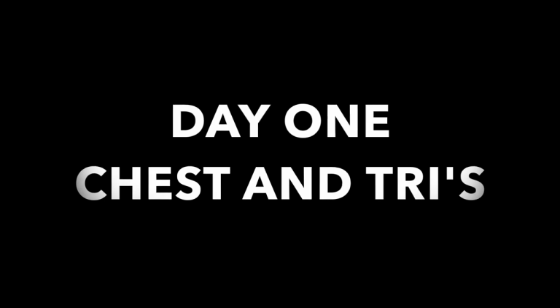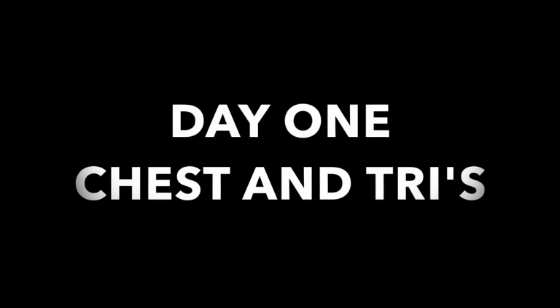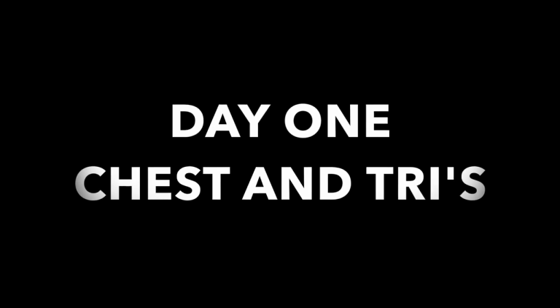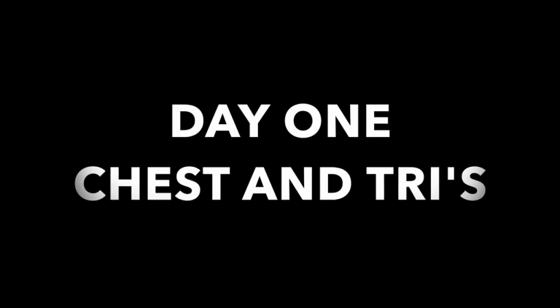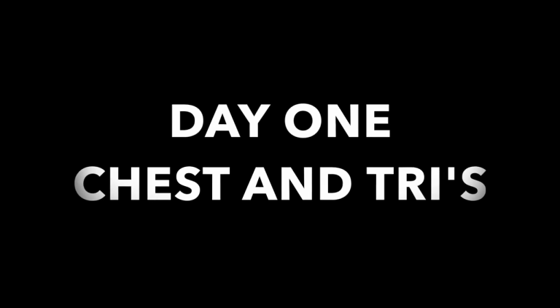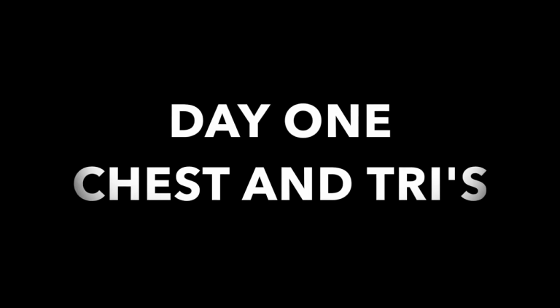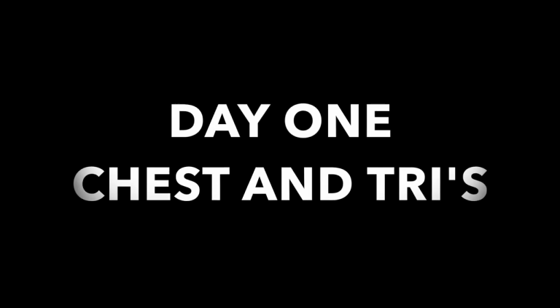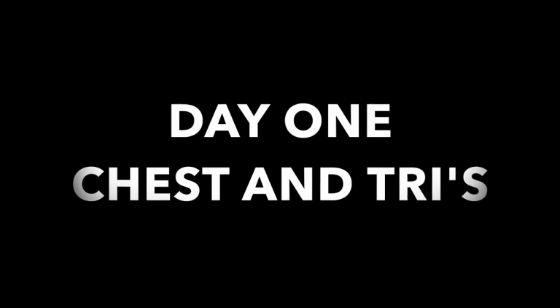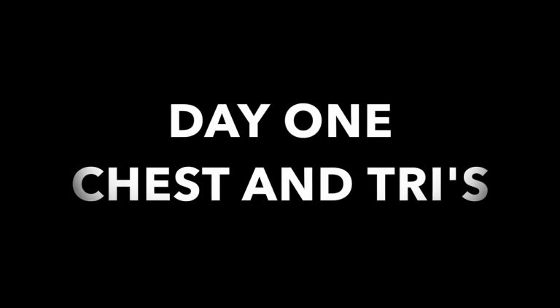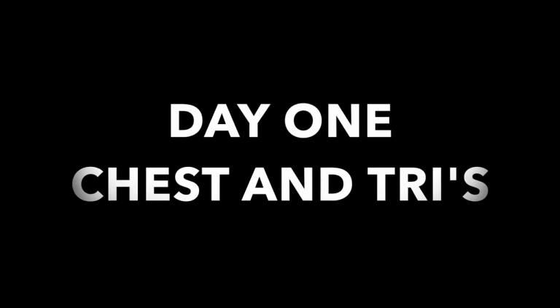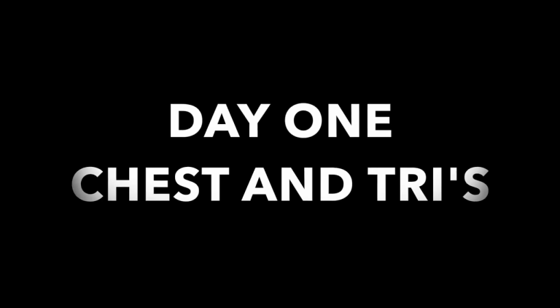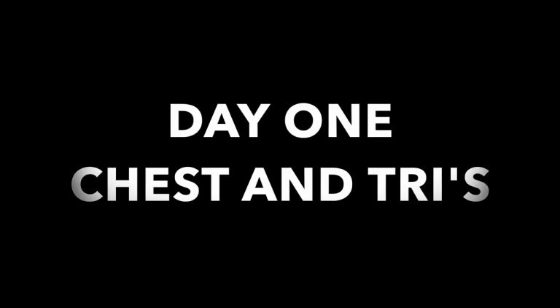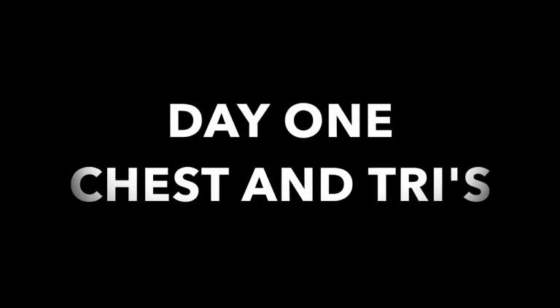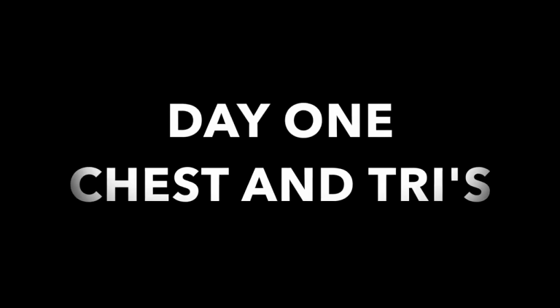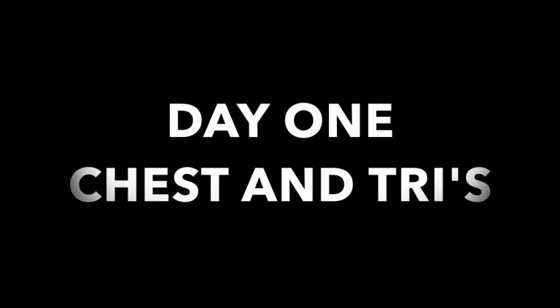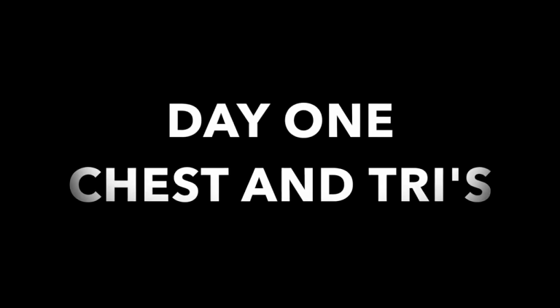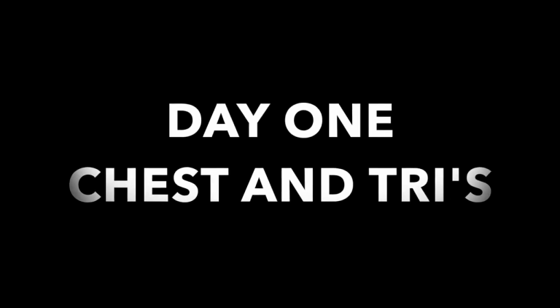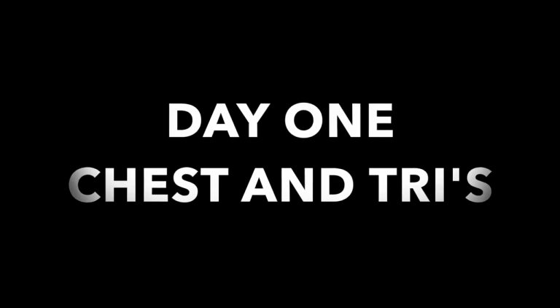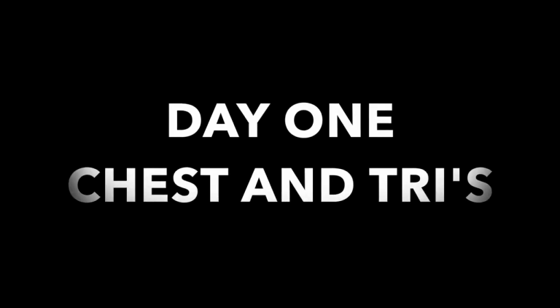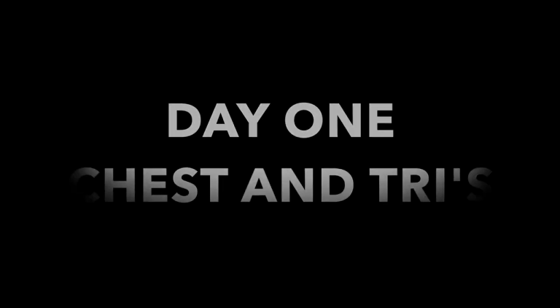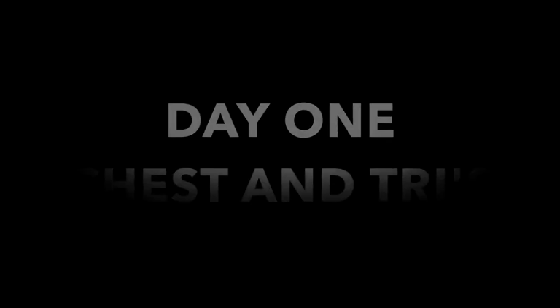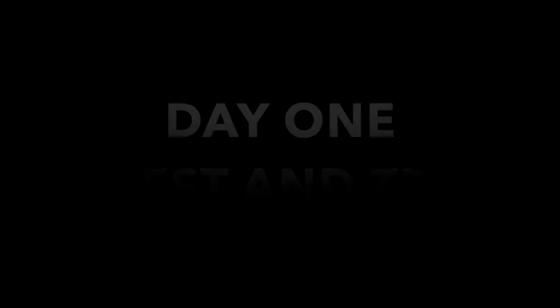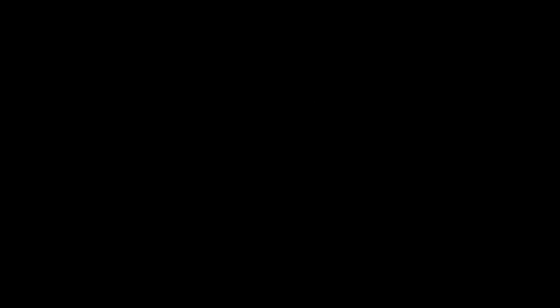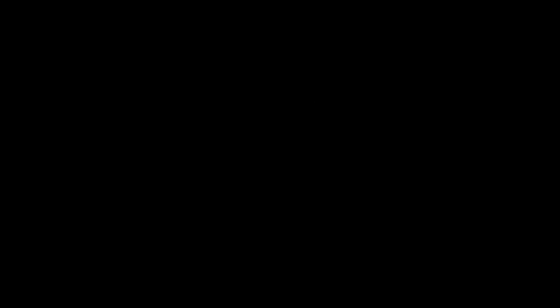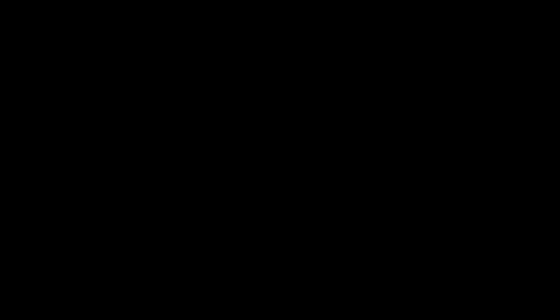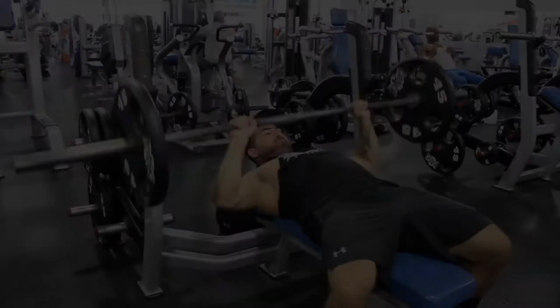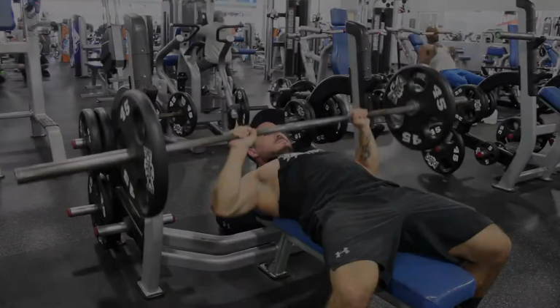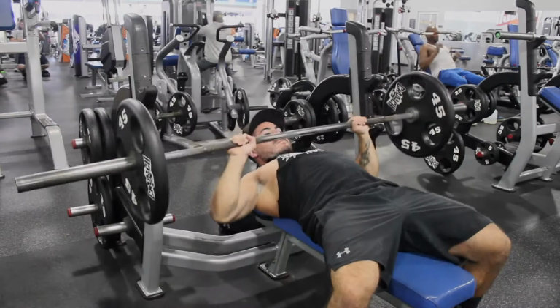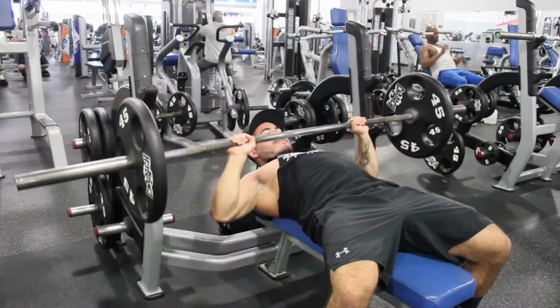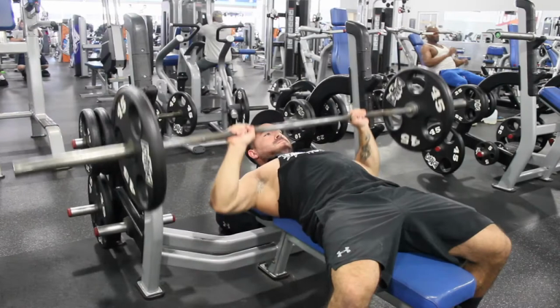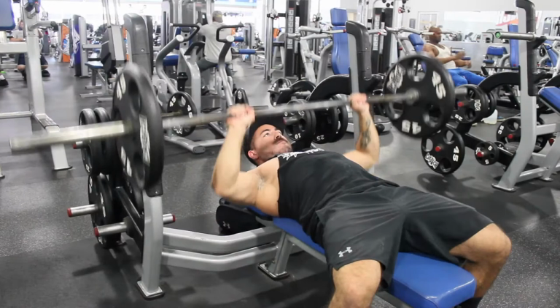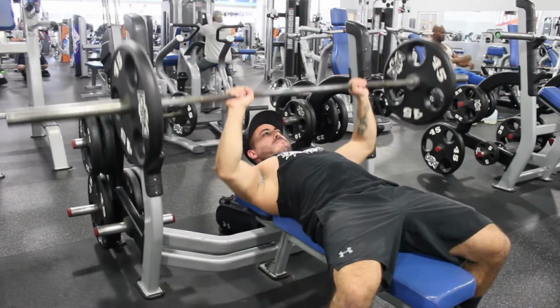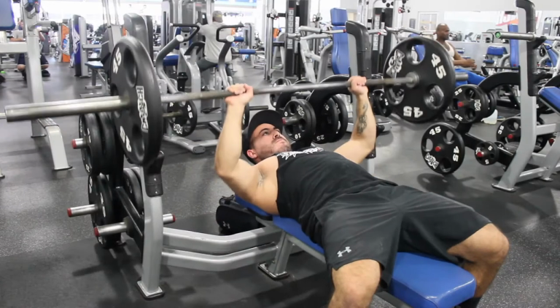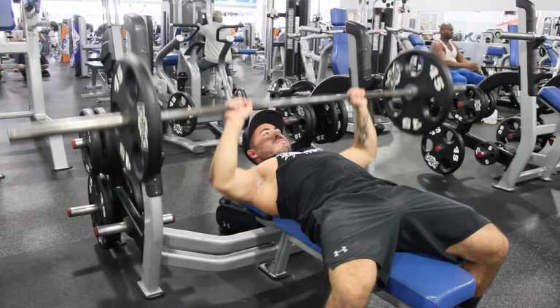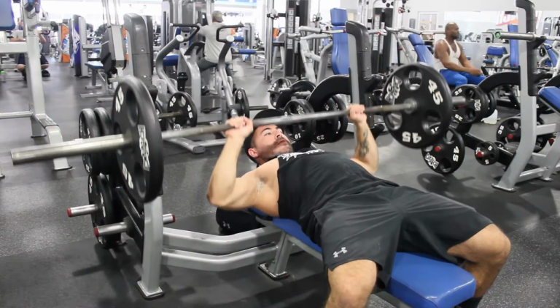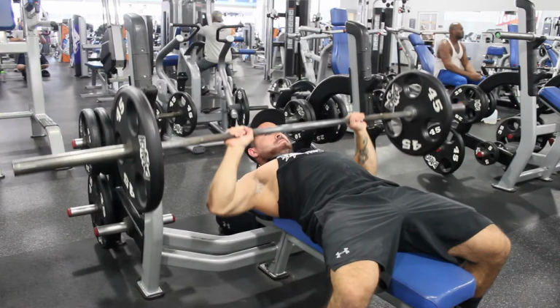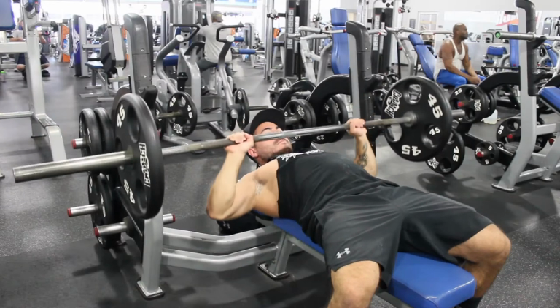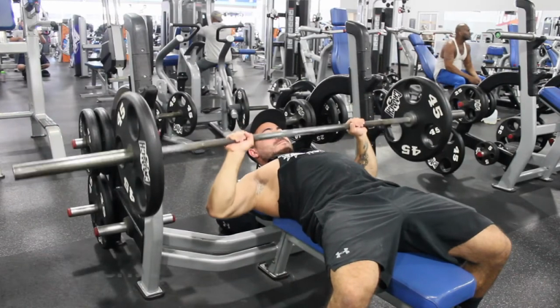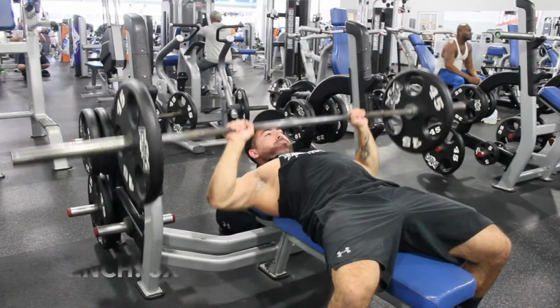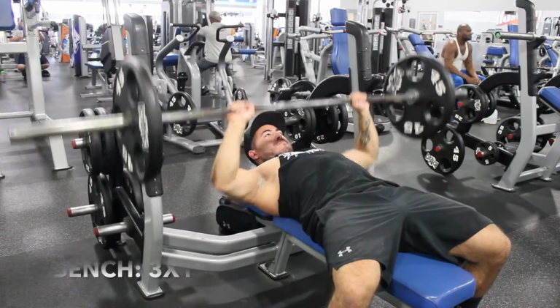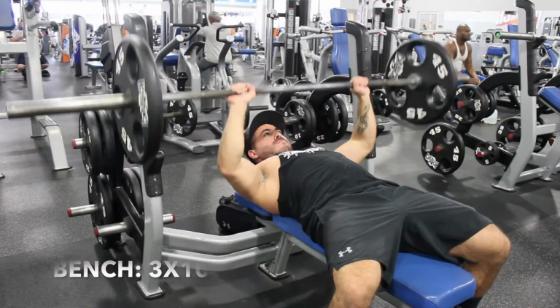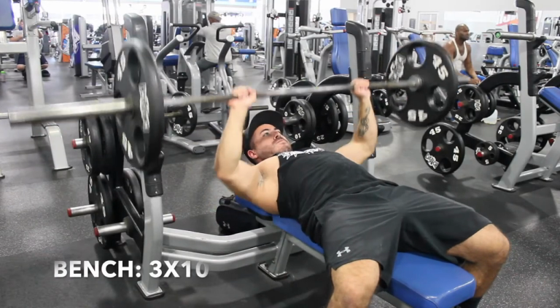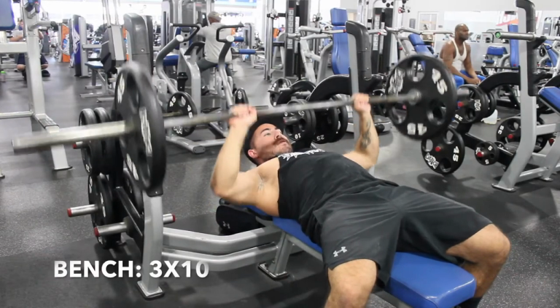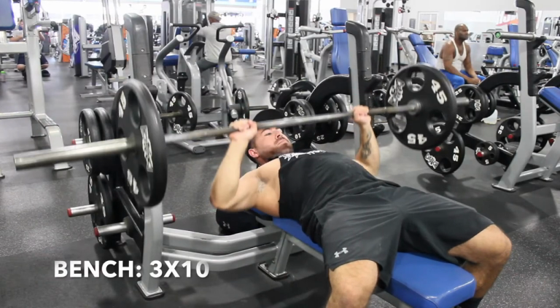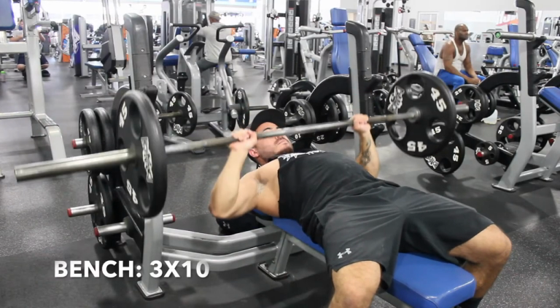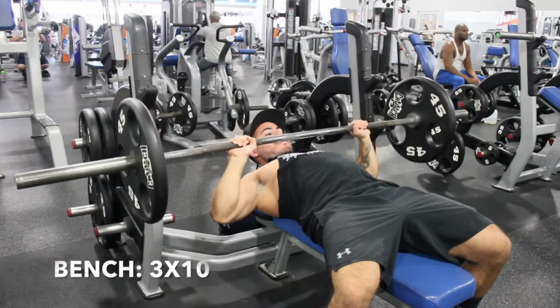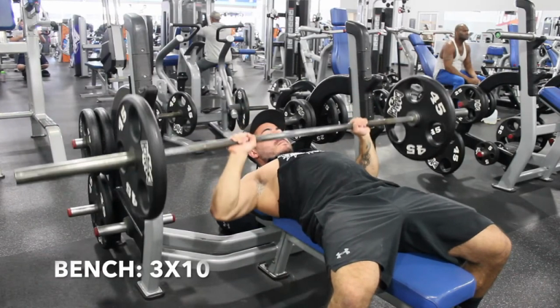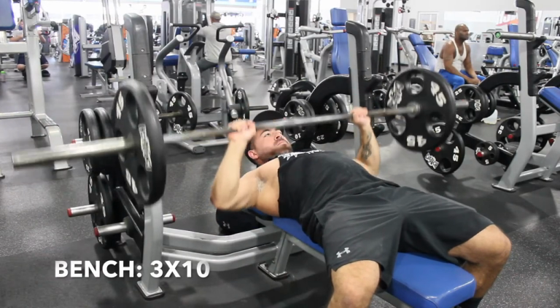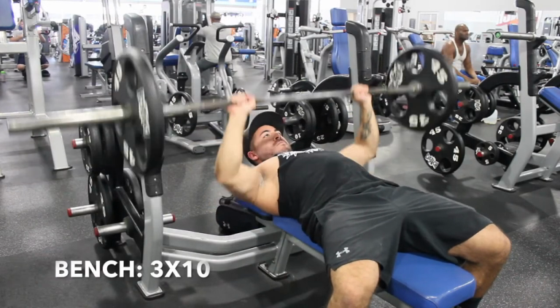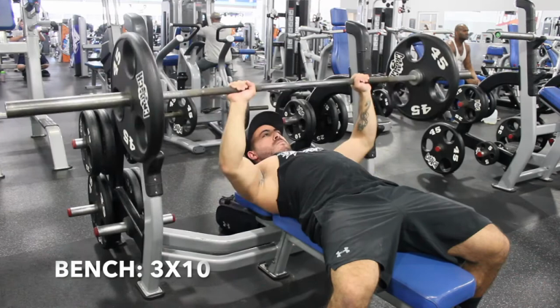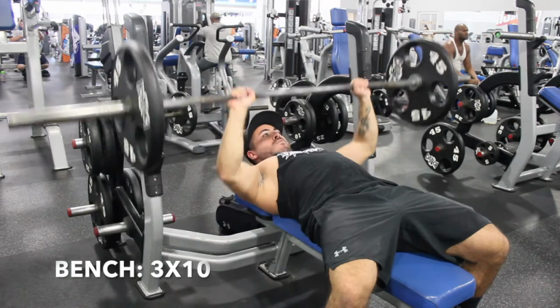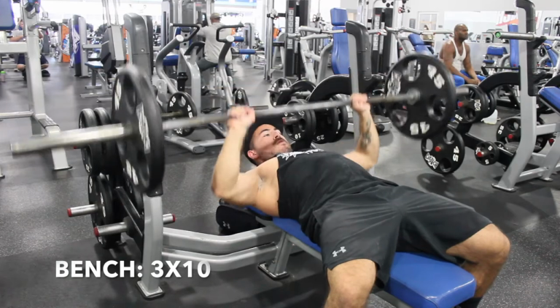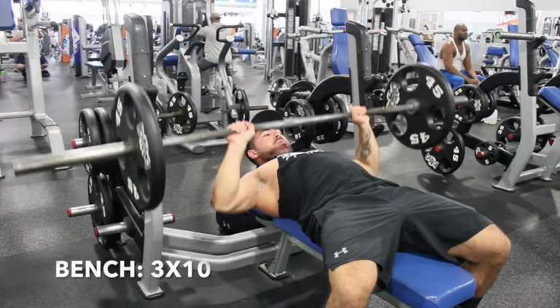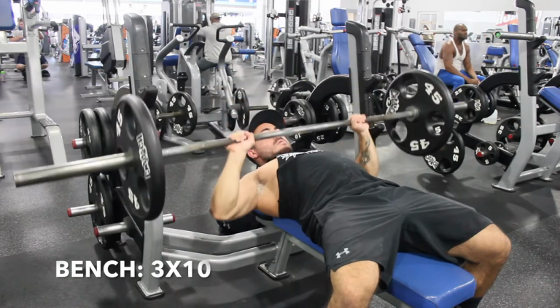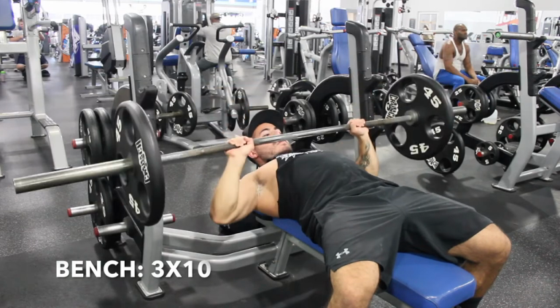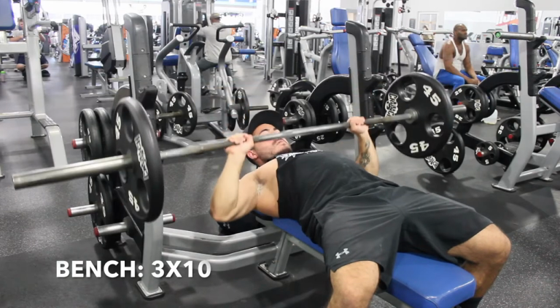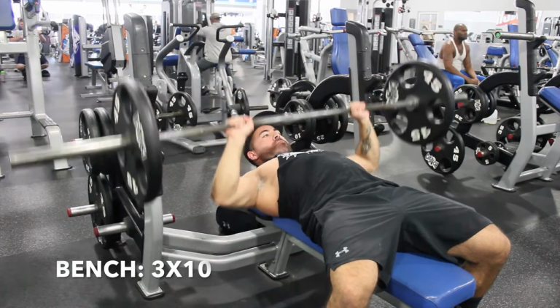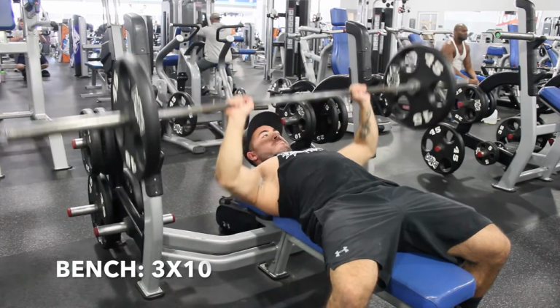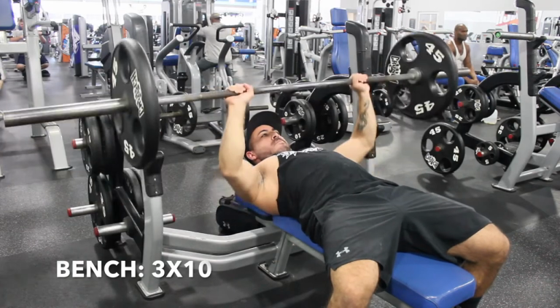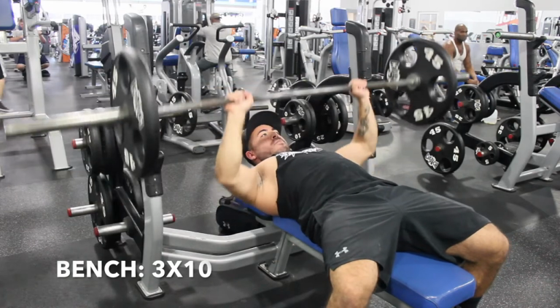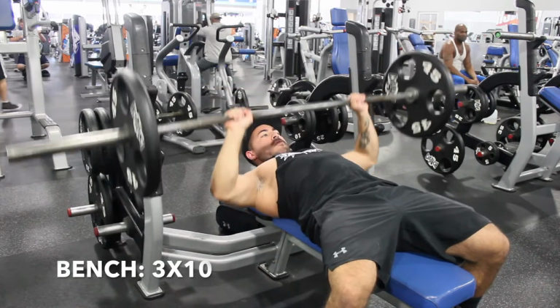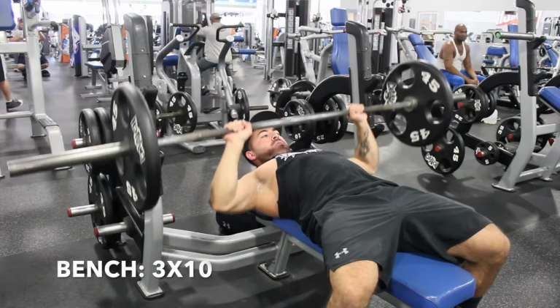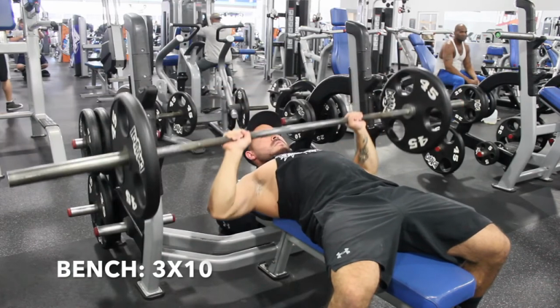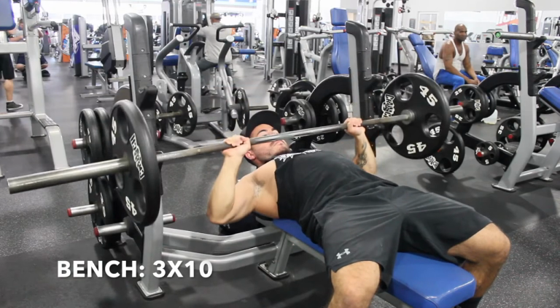Welcome to Katie Cassidy's workout routine guide. Day one is going to be chest and triceps.